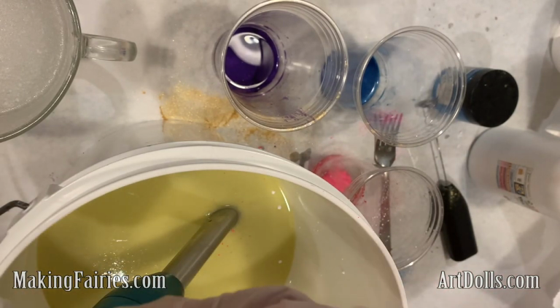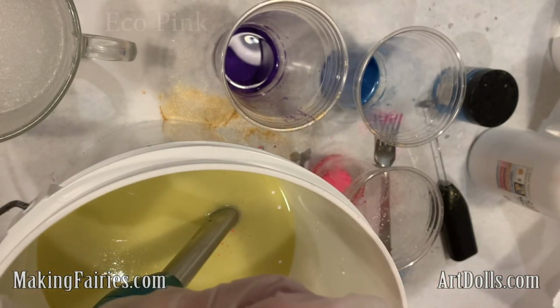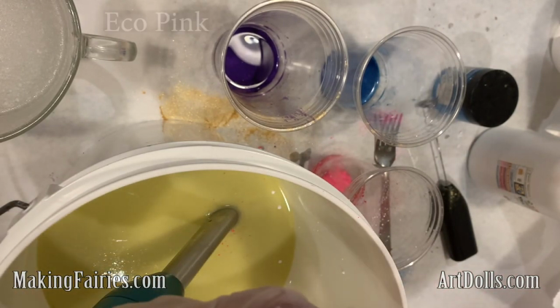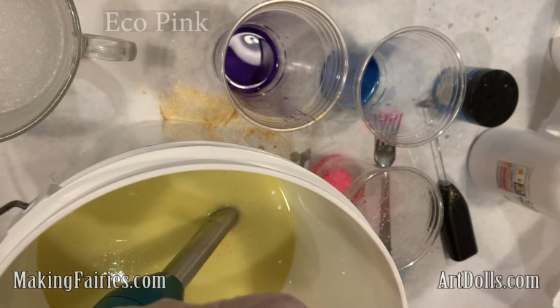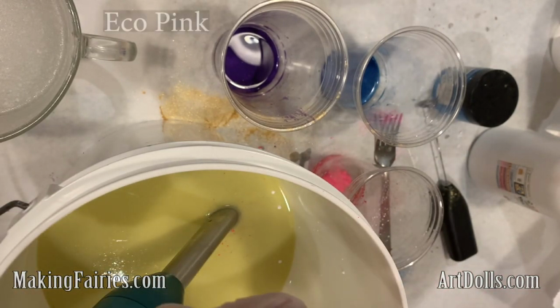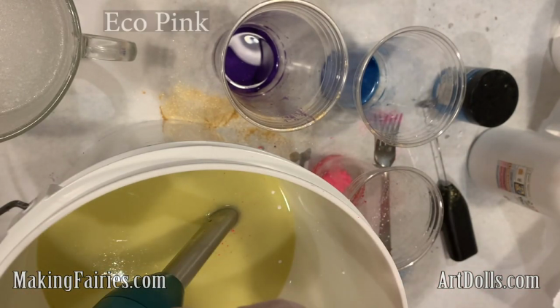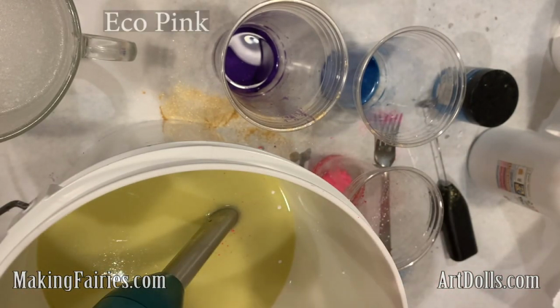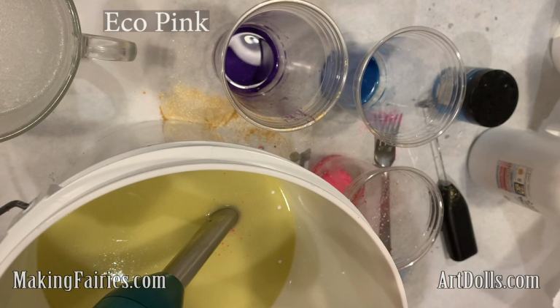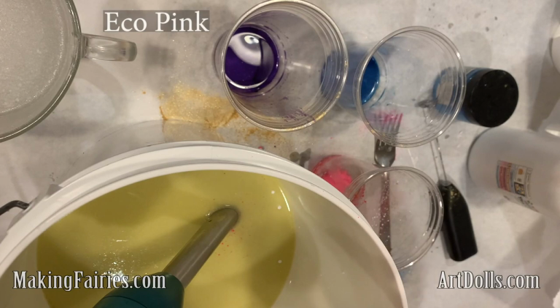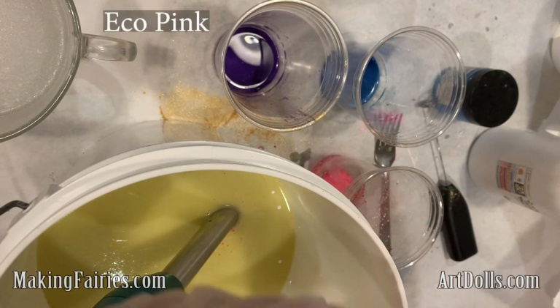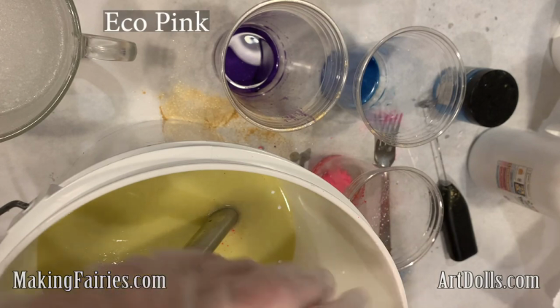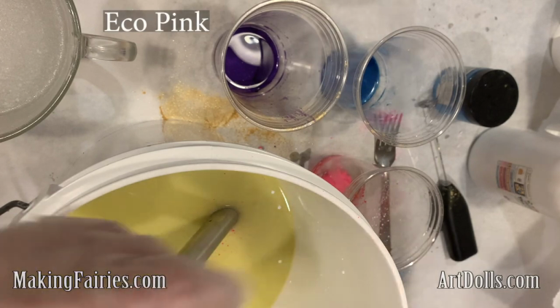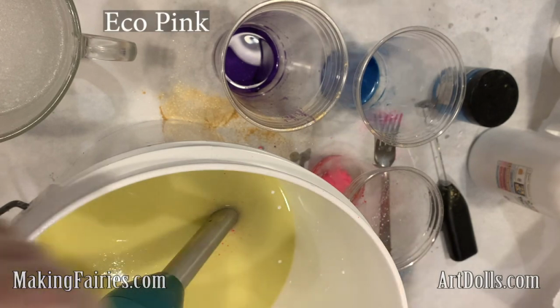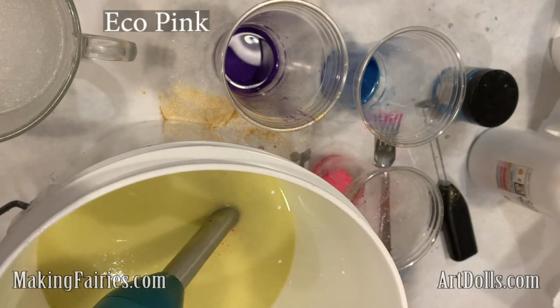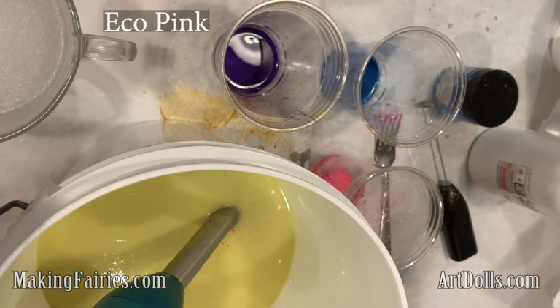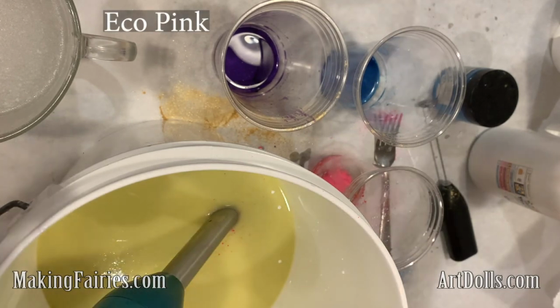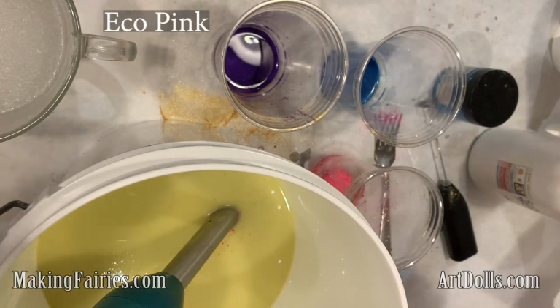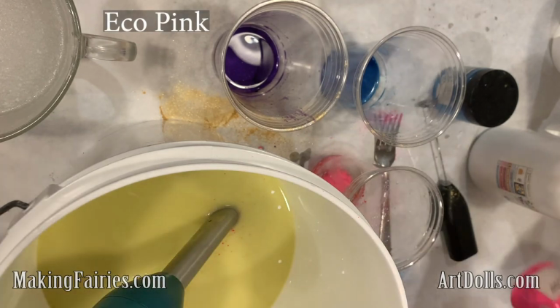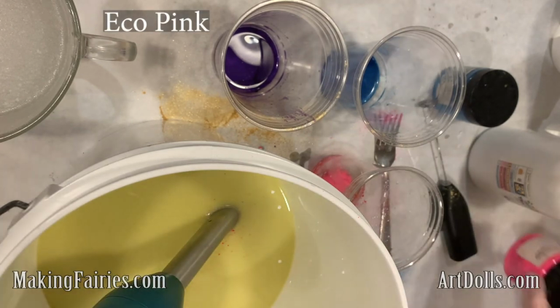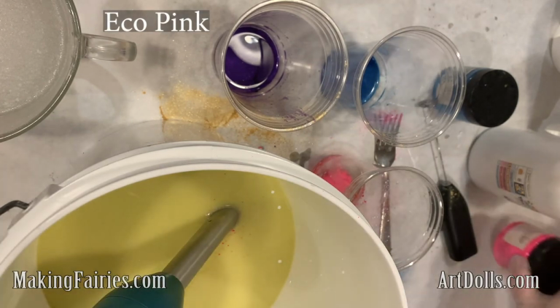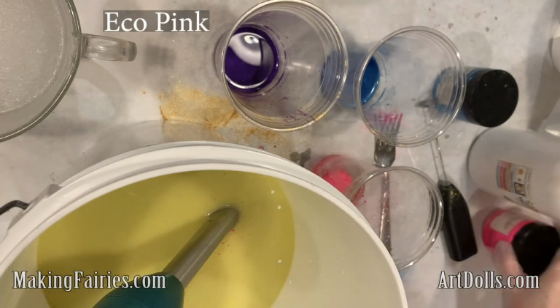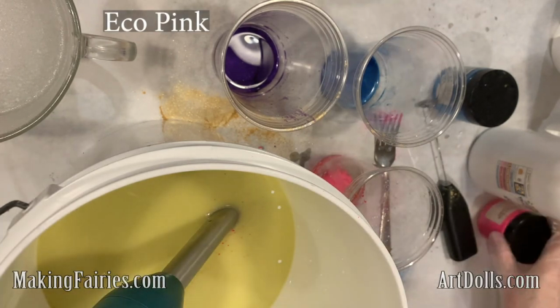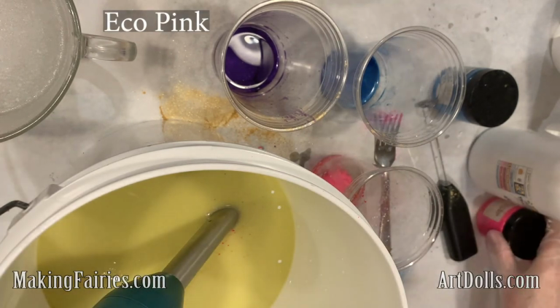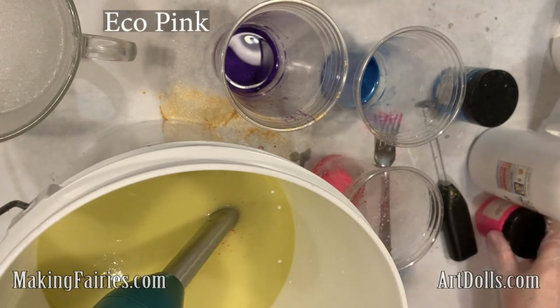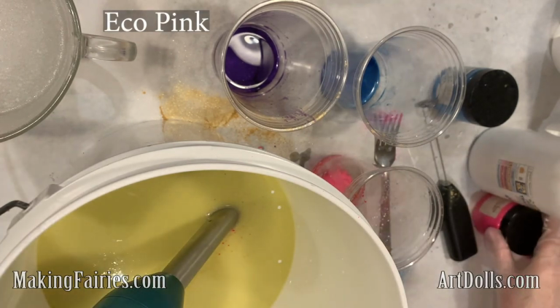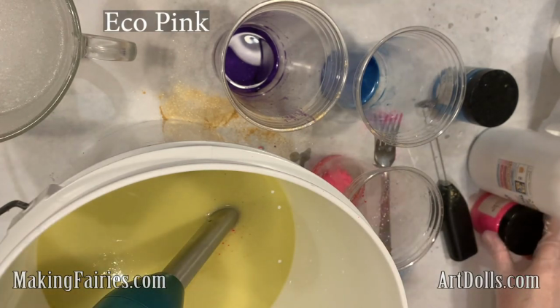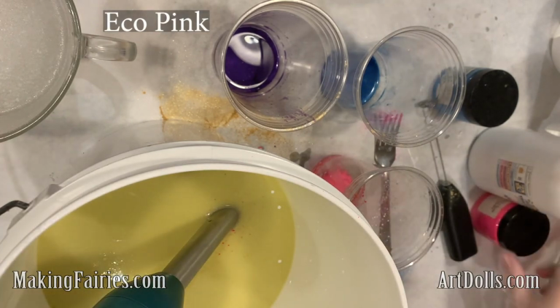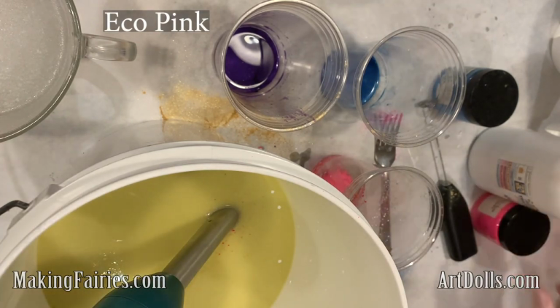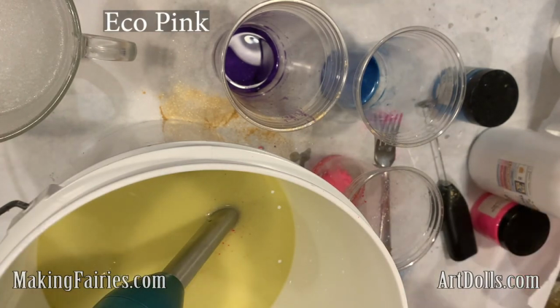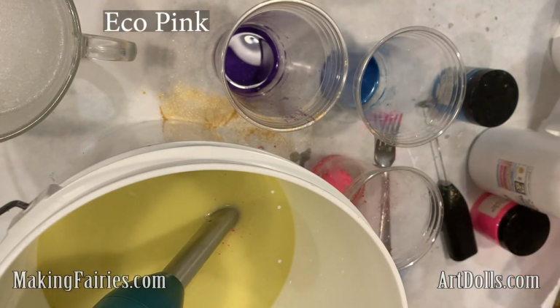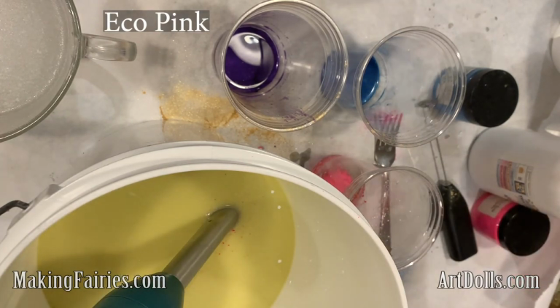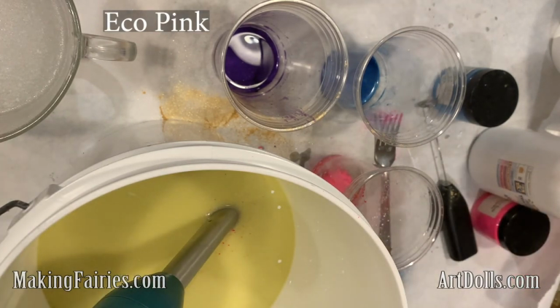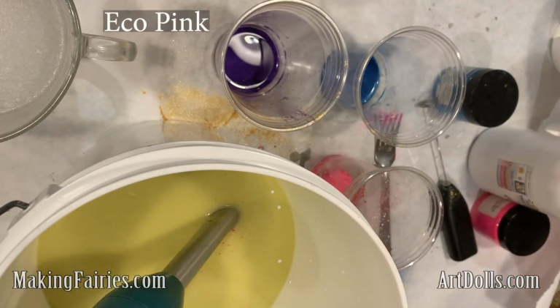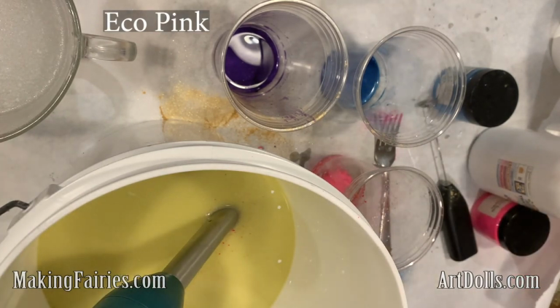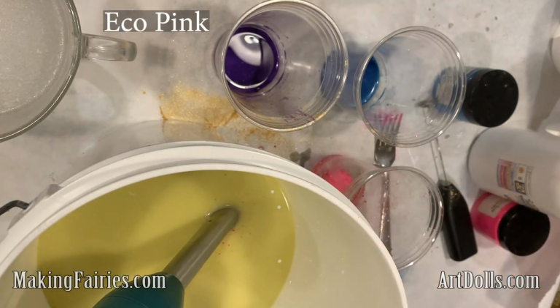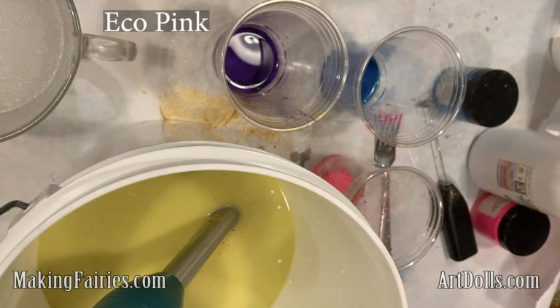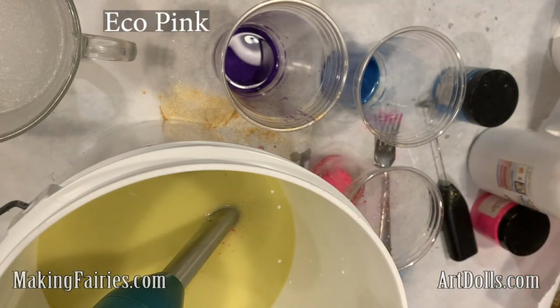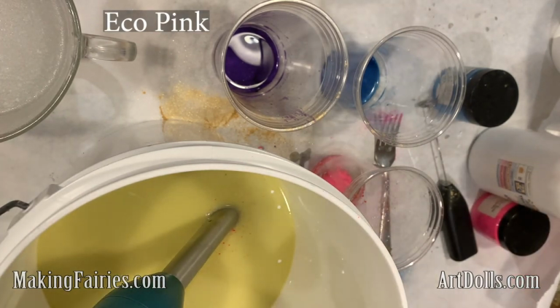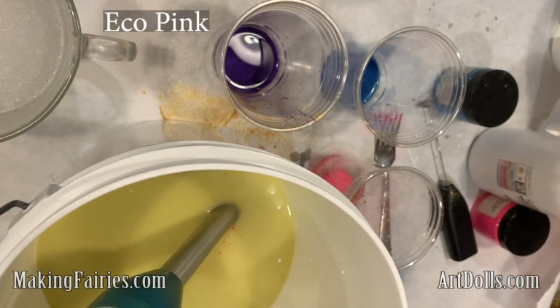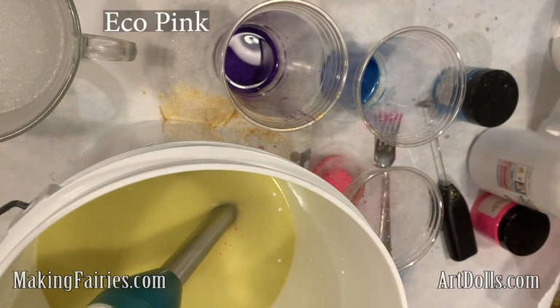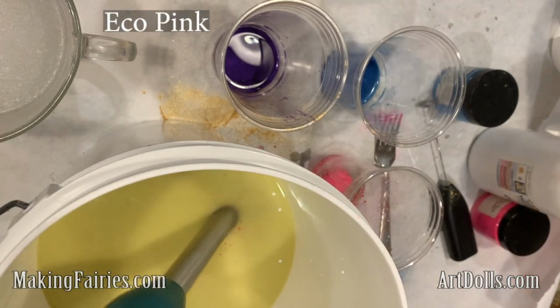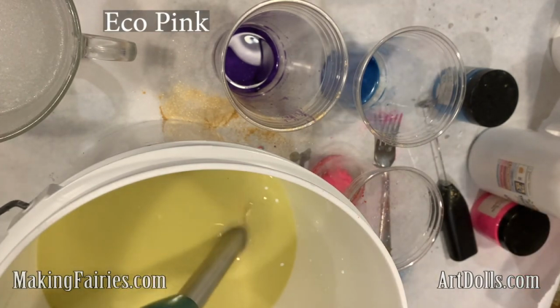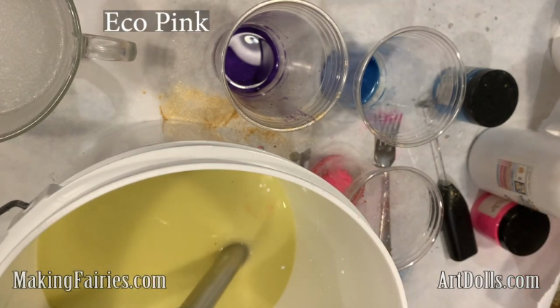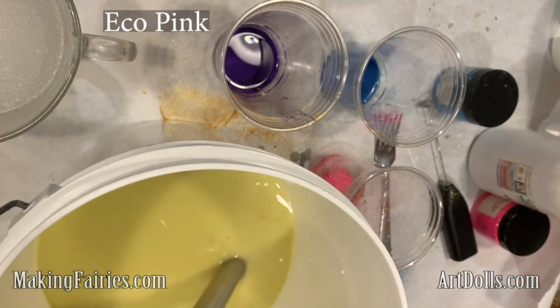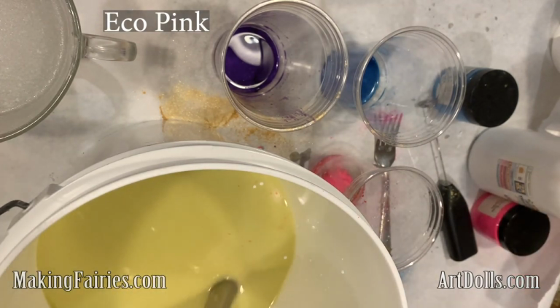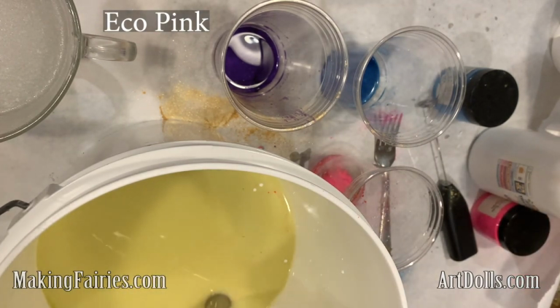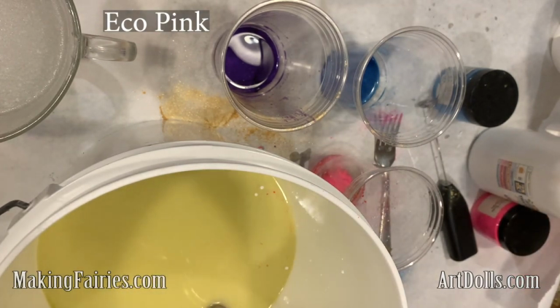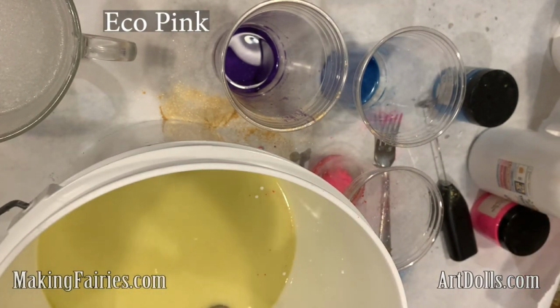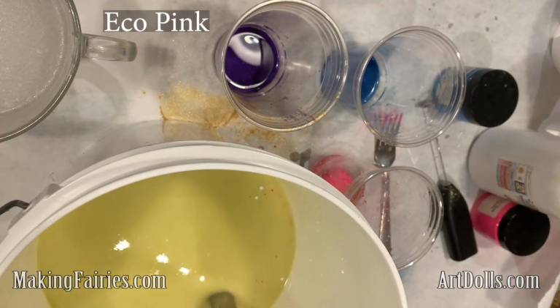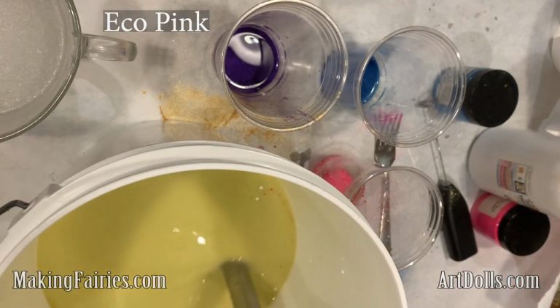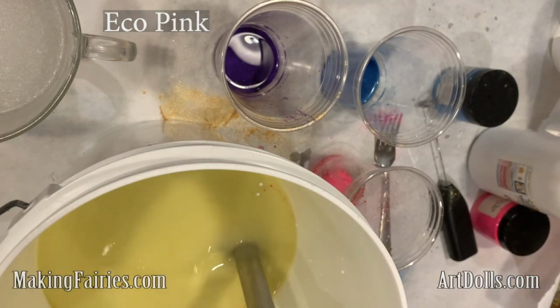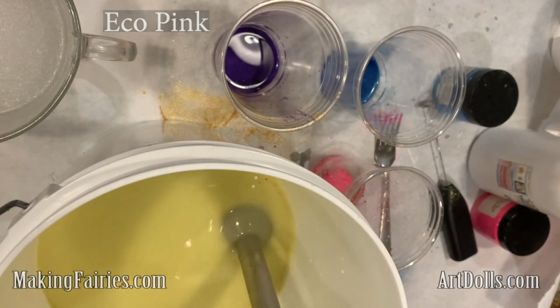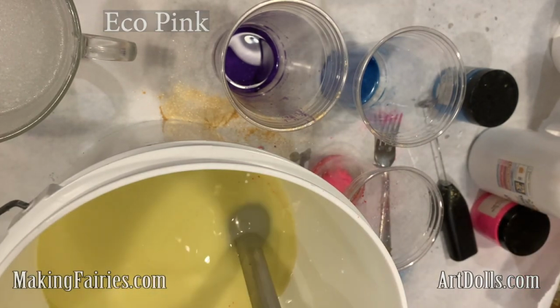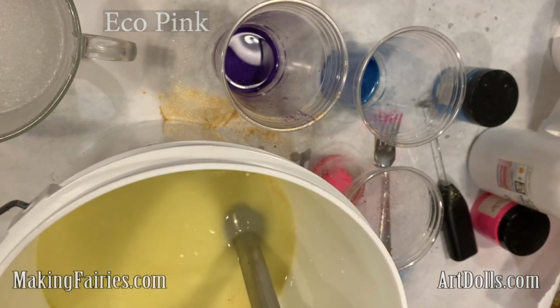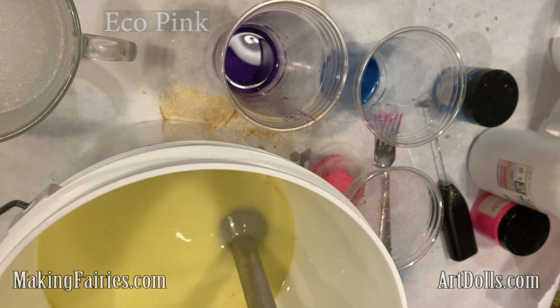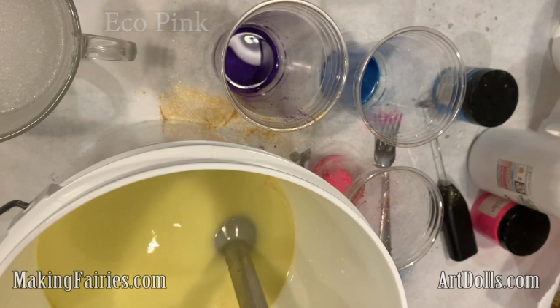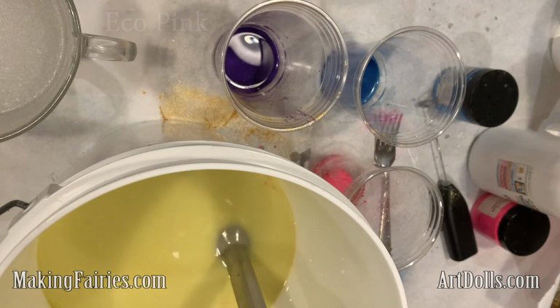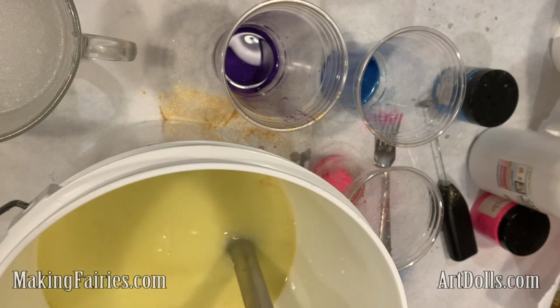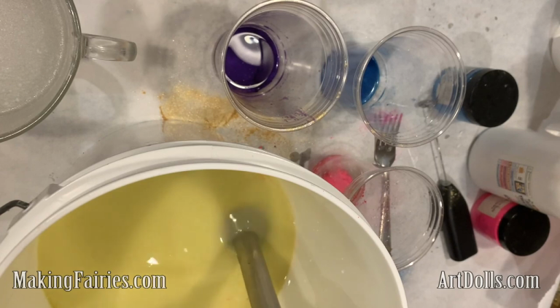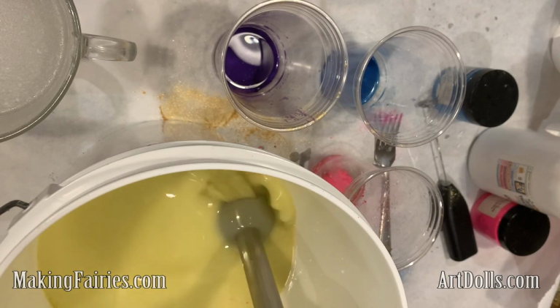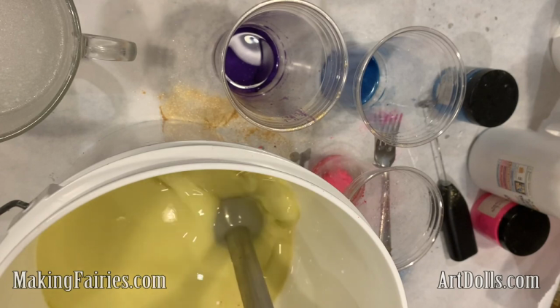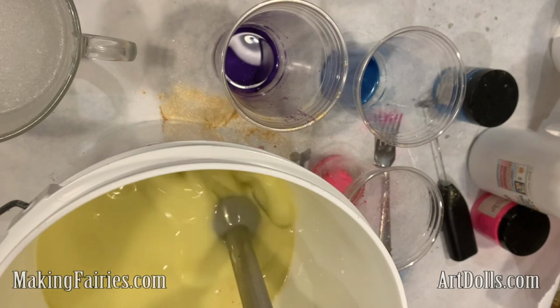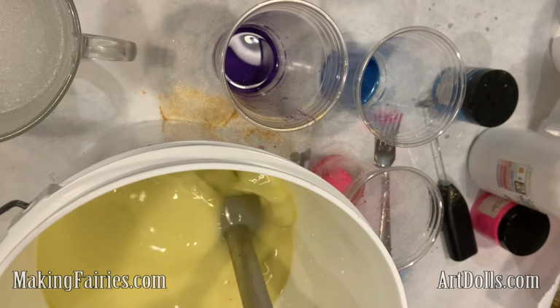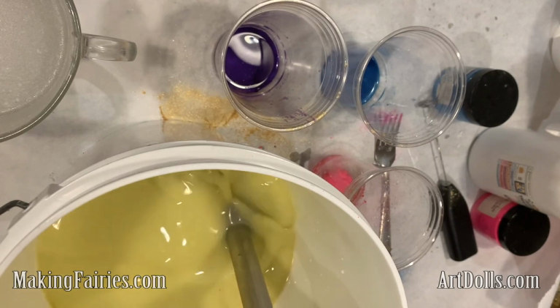Now I'm using one of my favorite colors — it's eco pink, I think it's by Nurture Soap Supply. It just makes a lovely pink.